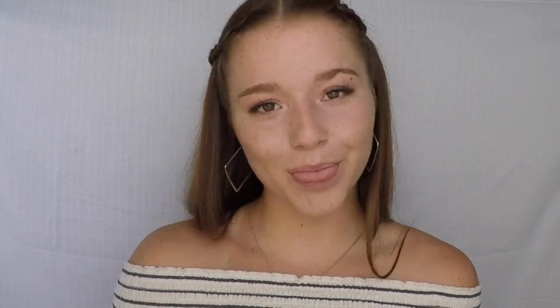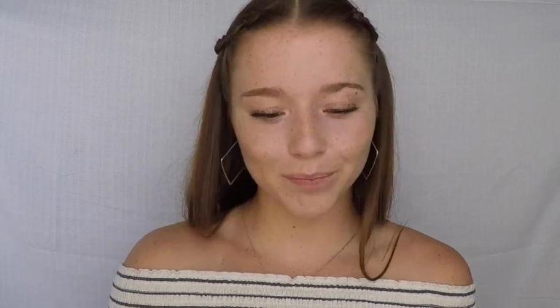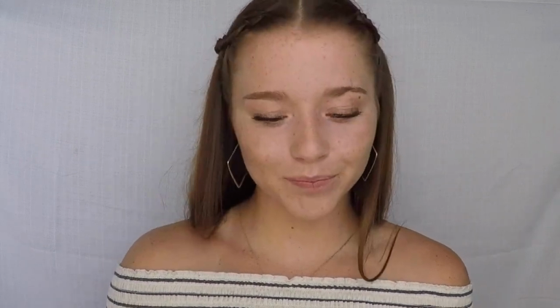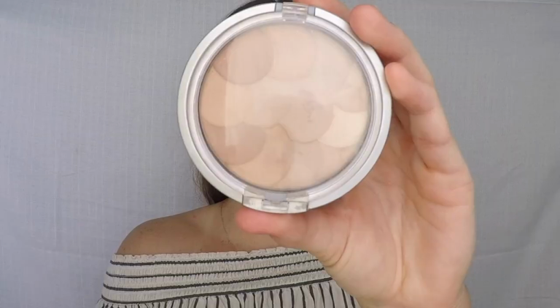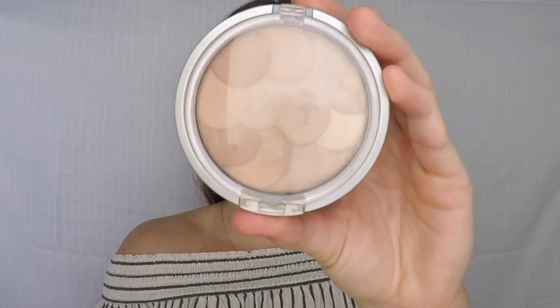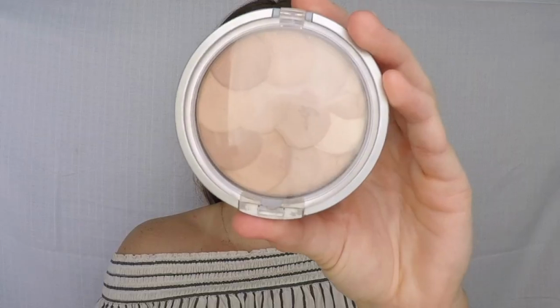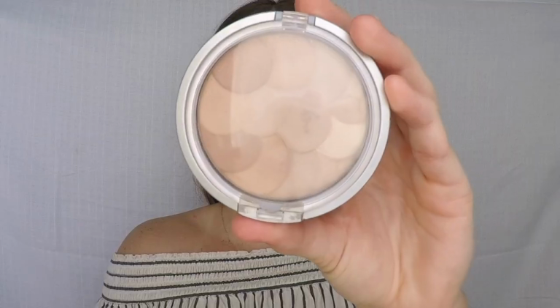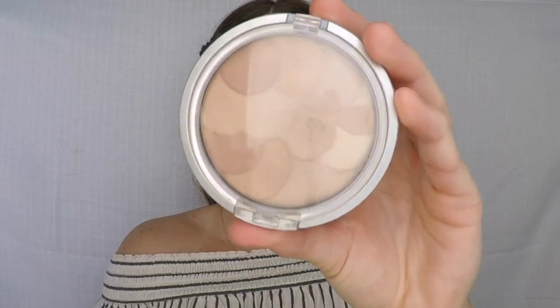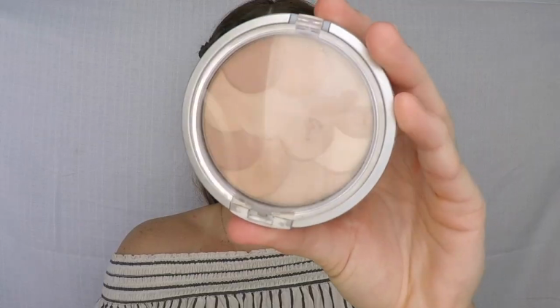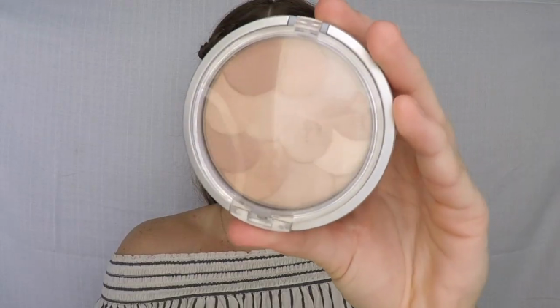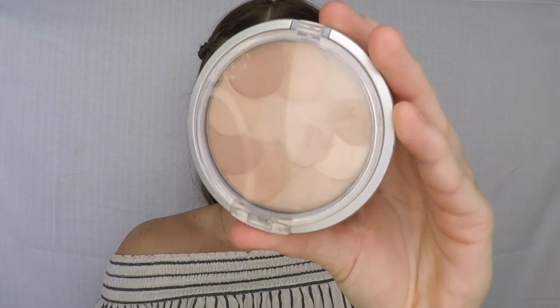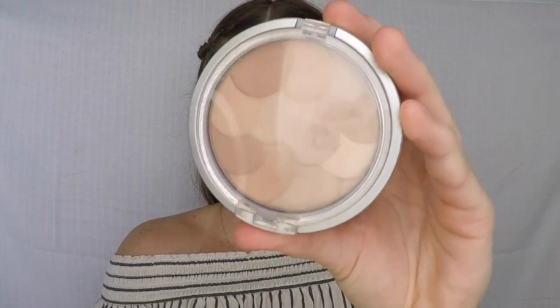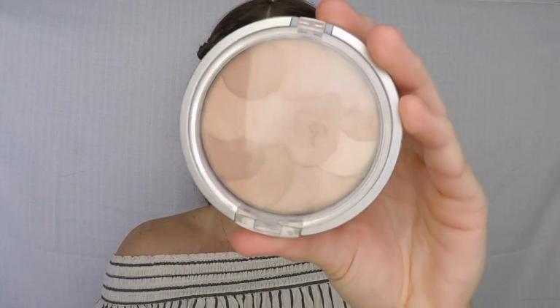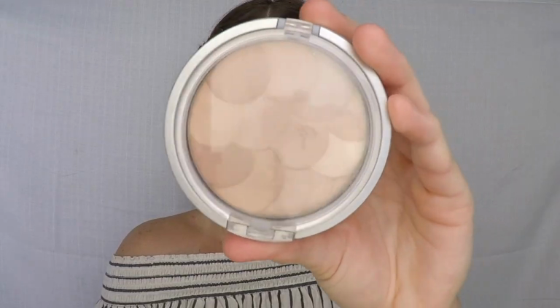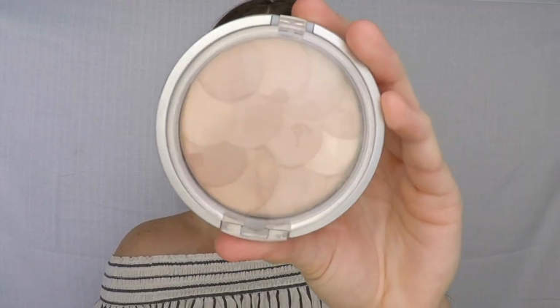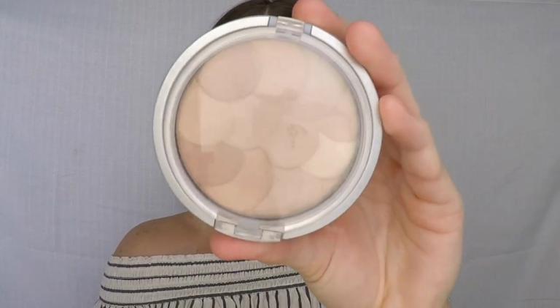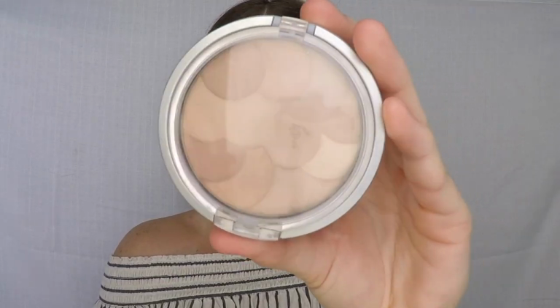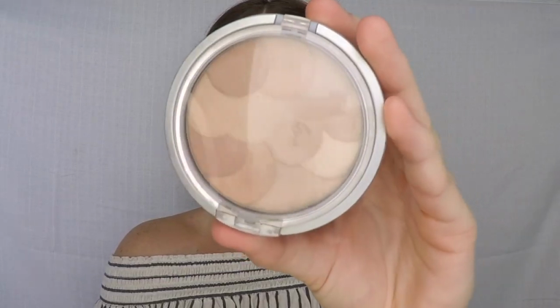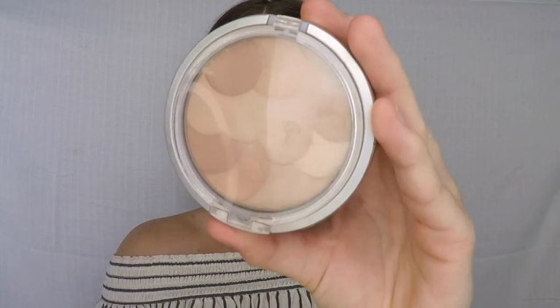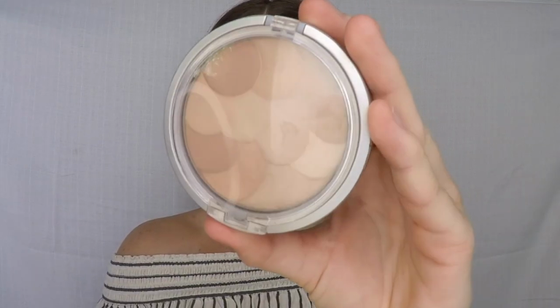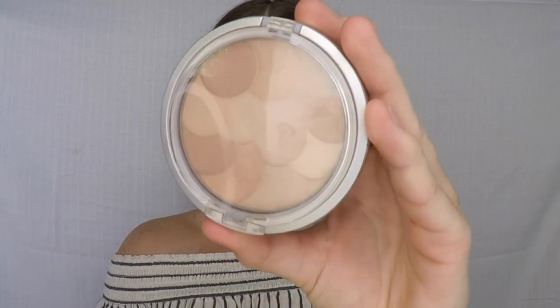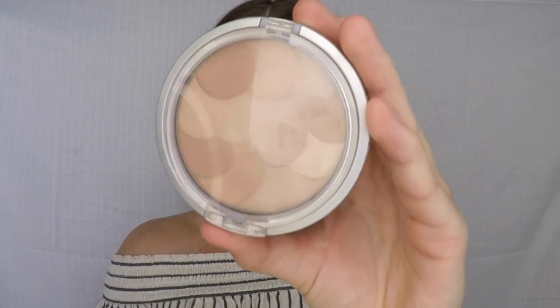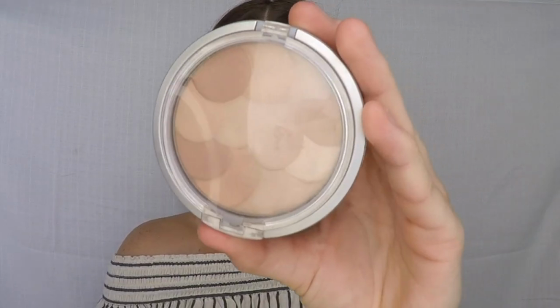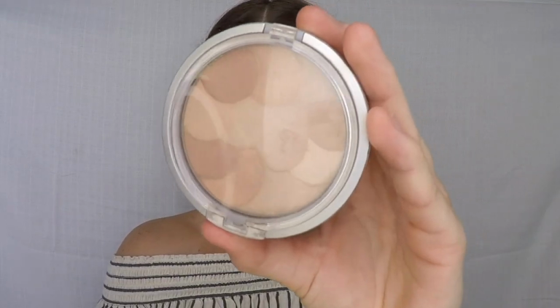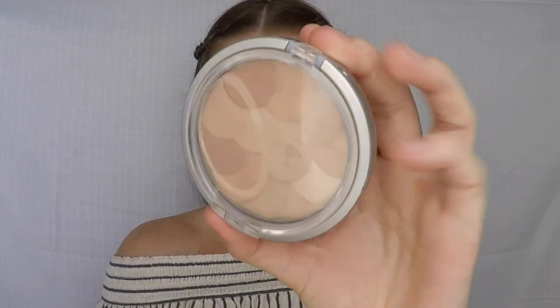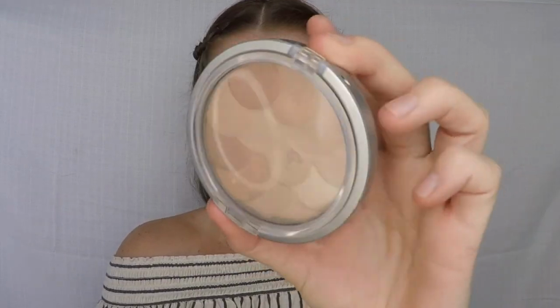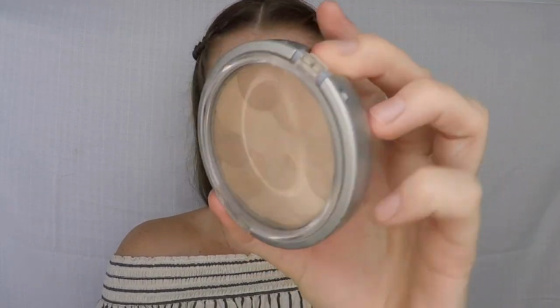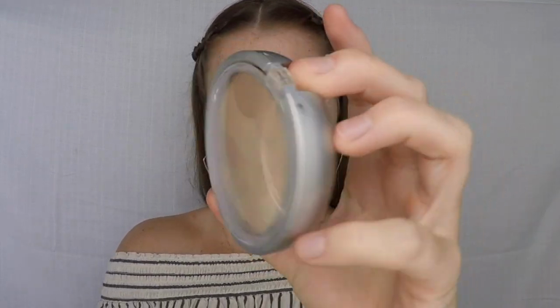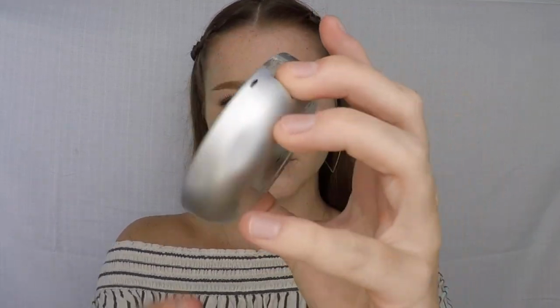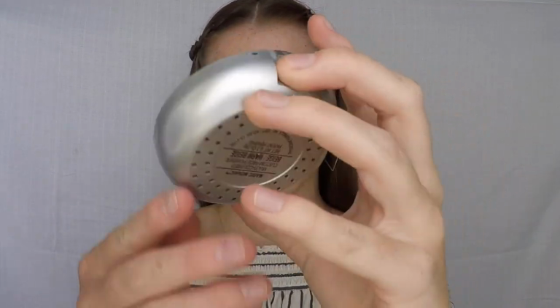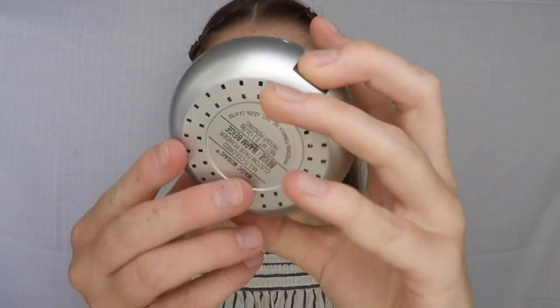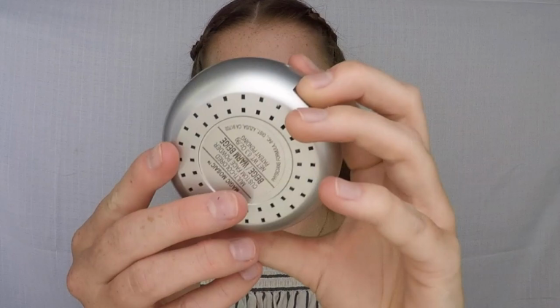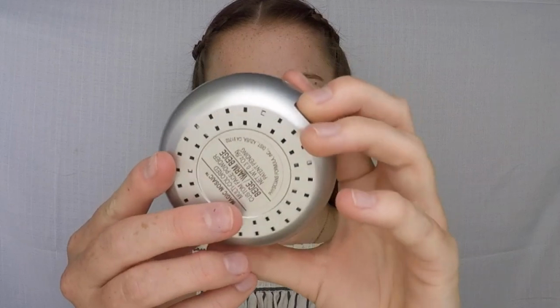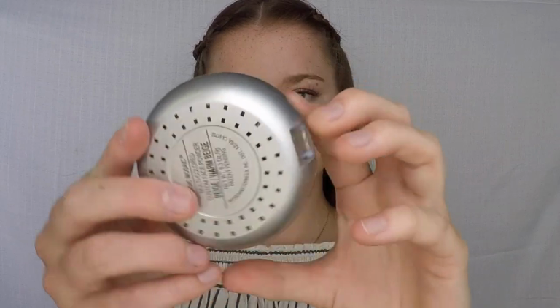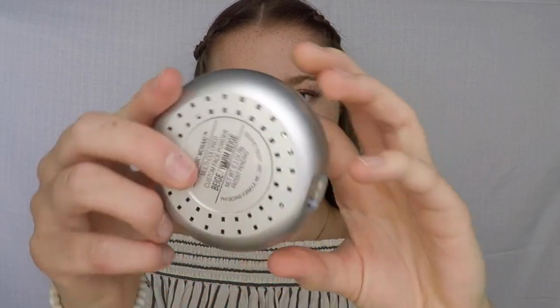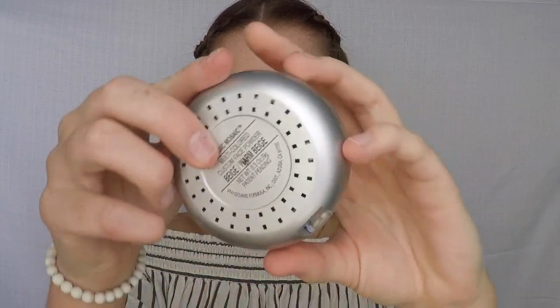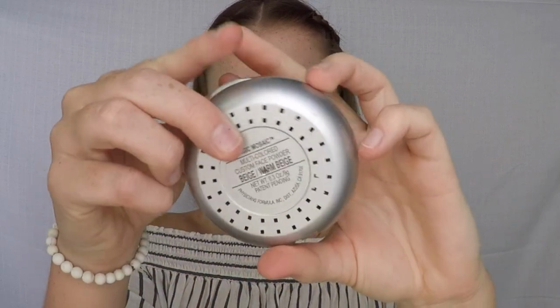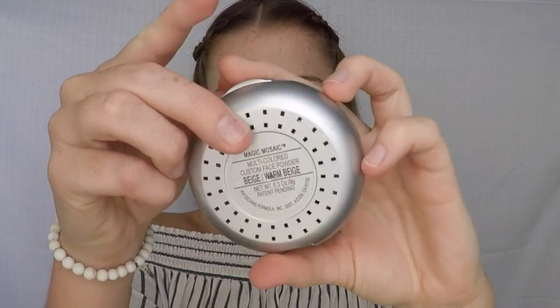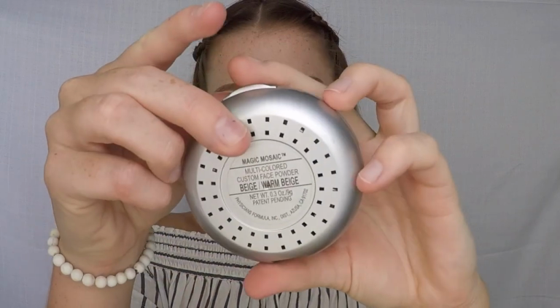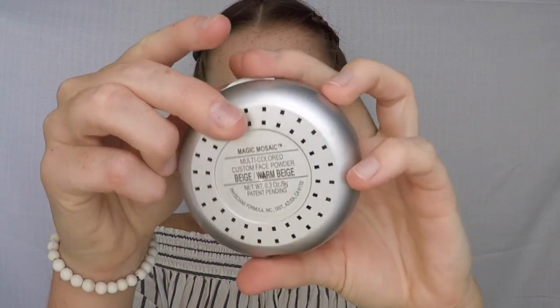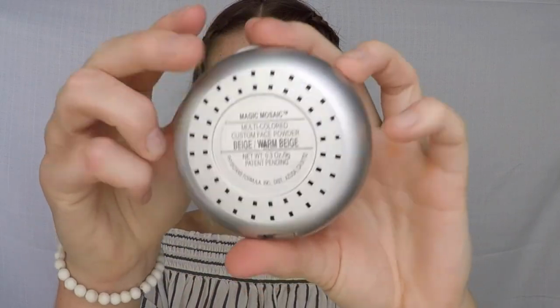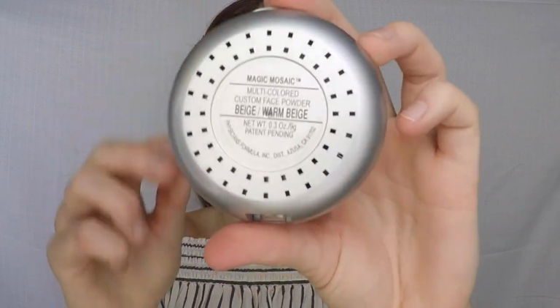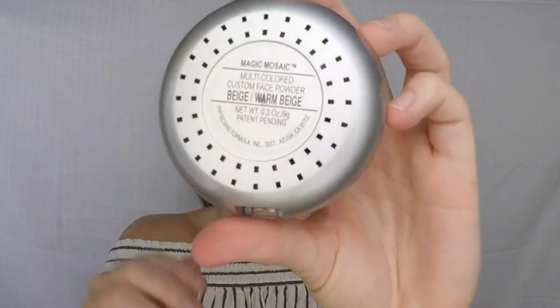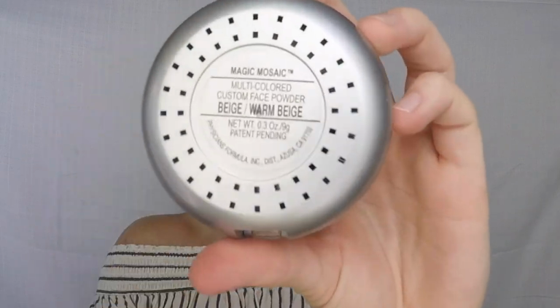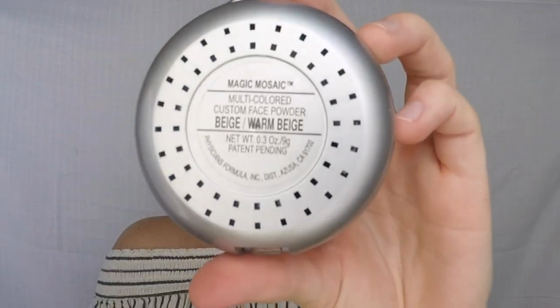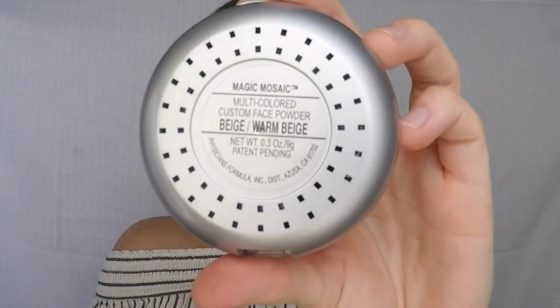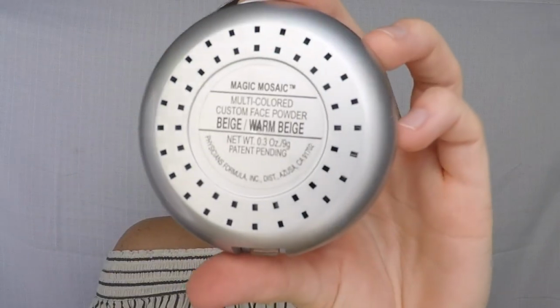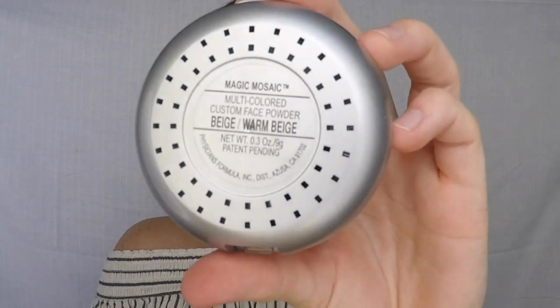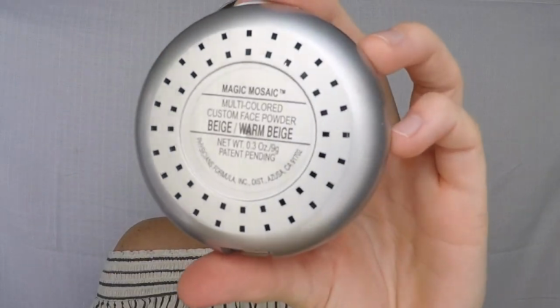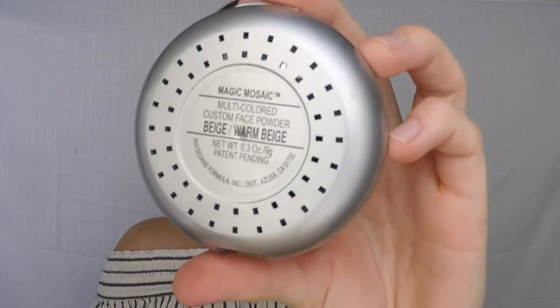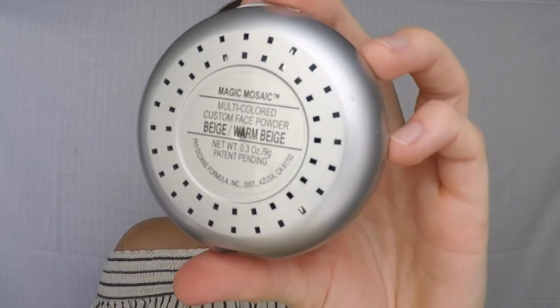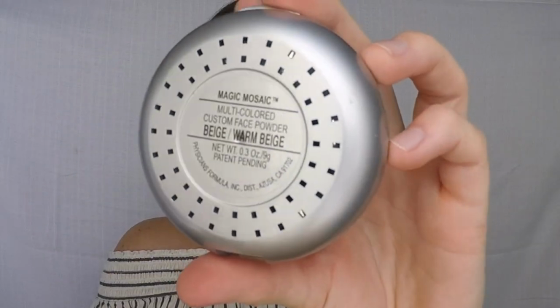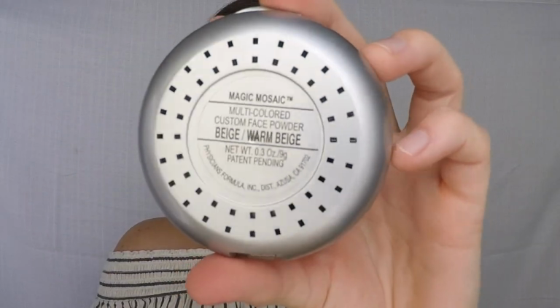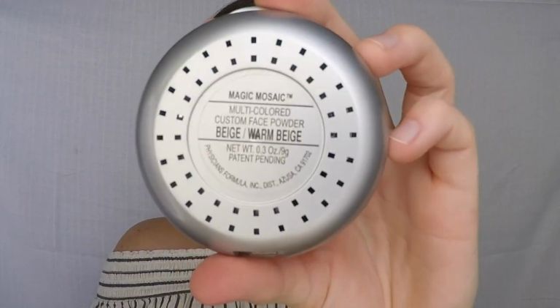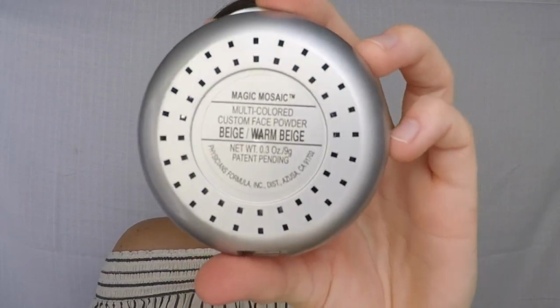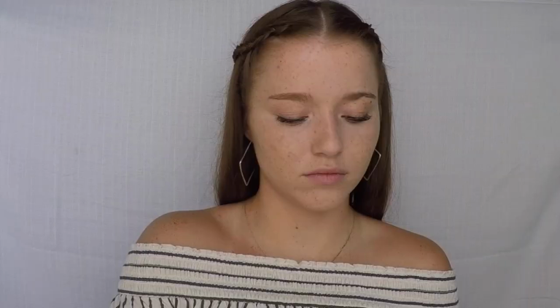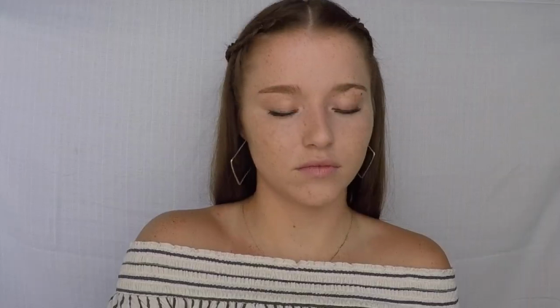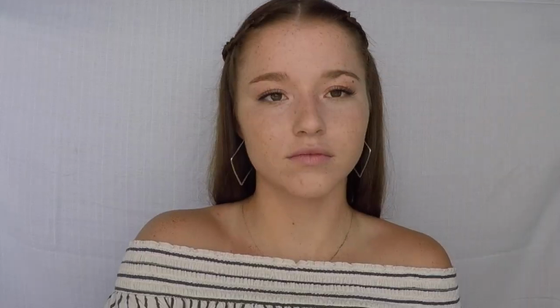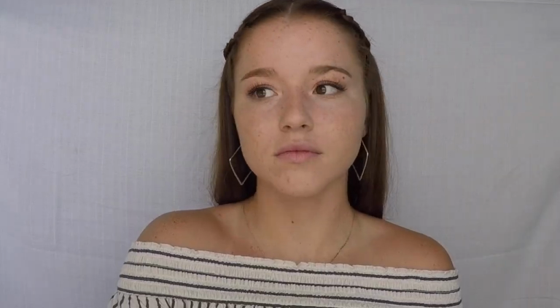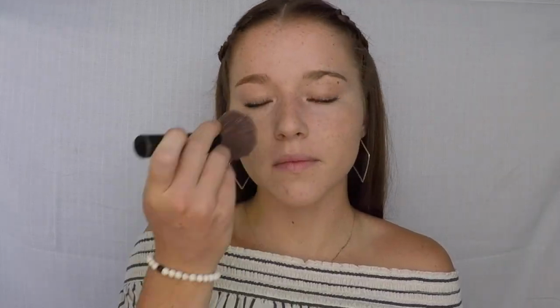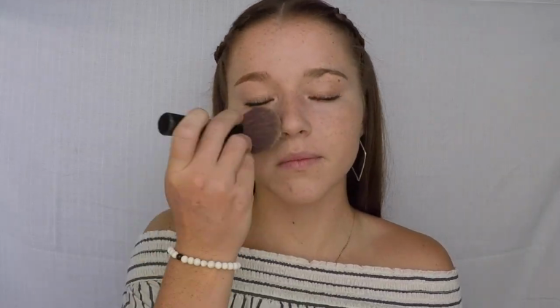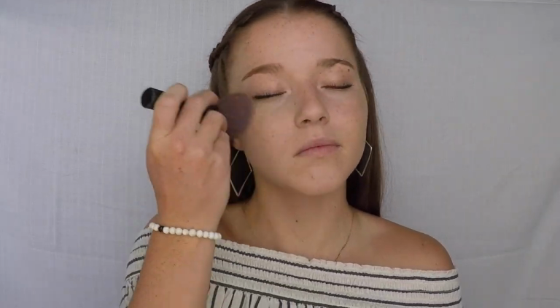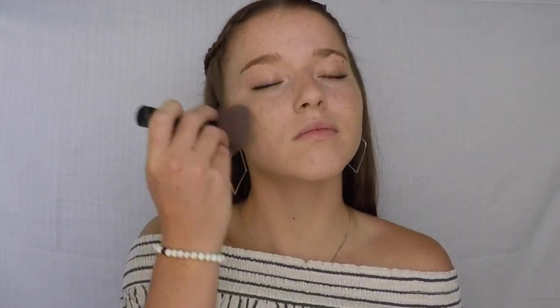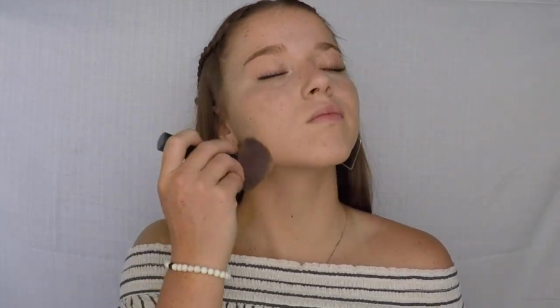After my foundation has settled in, I take my Magic Mosaic multicolored face powder and put that all over my face.